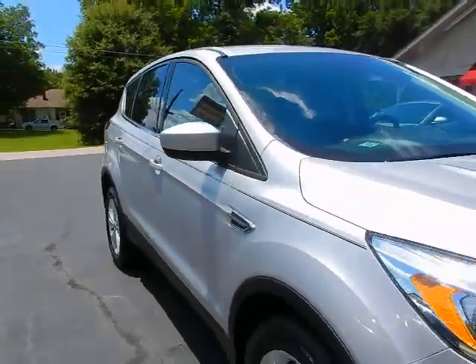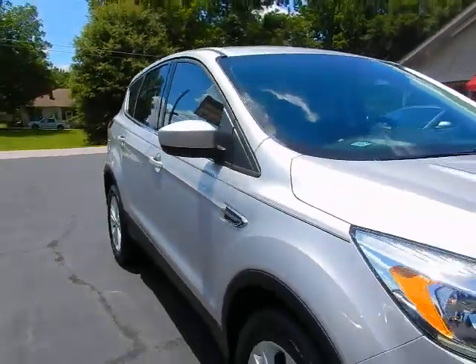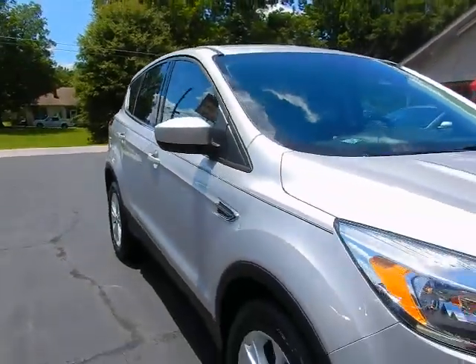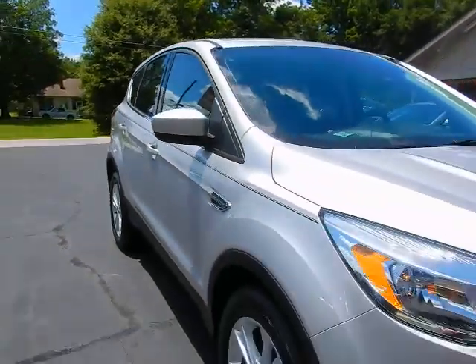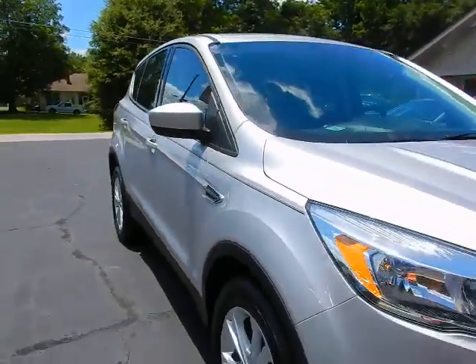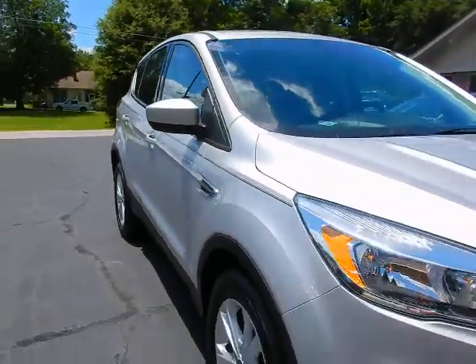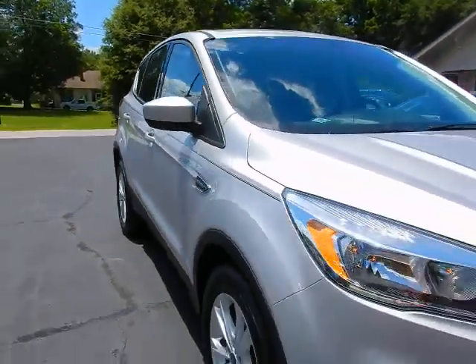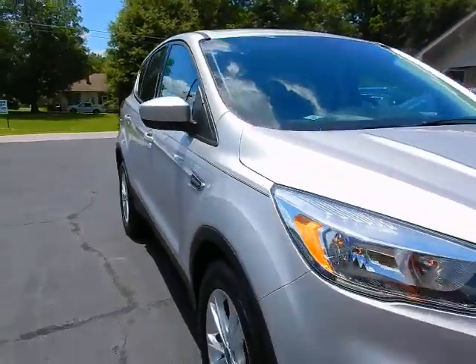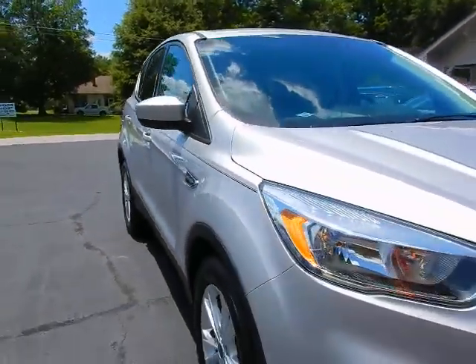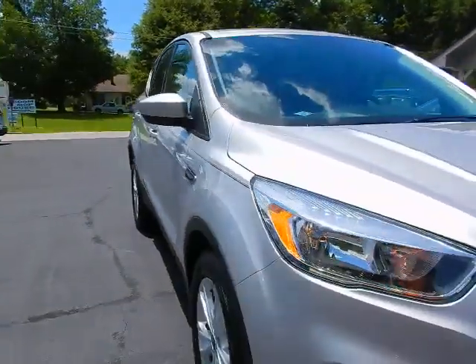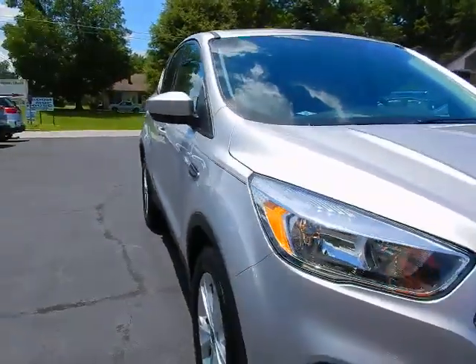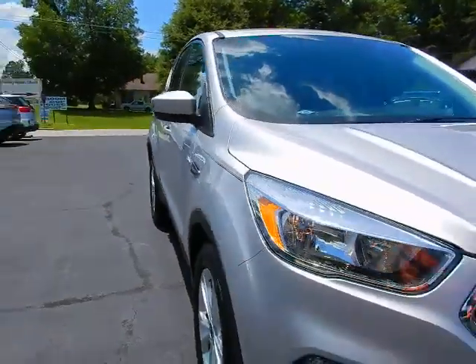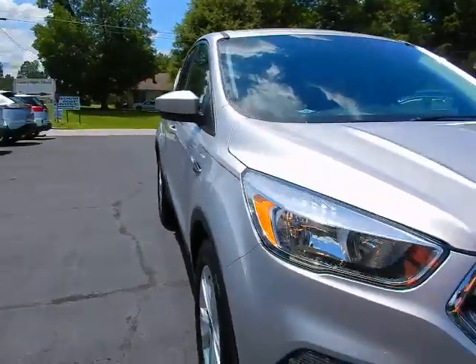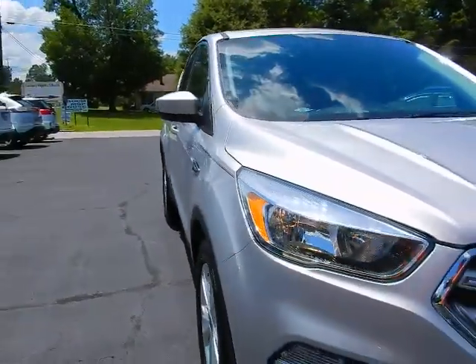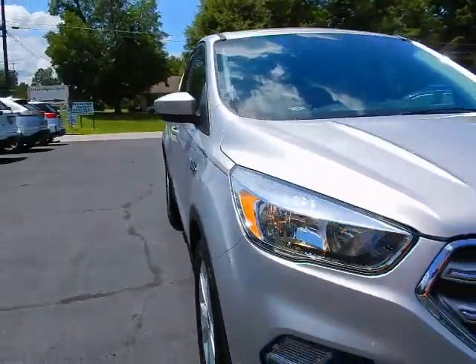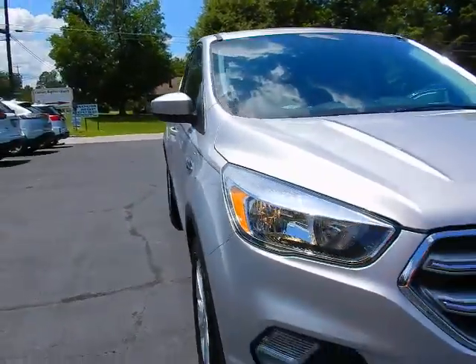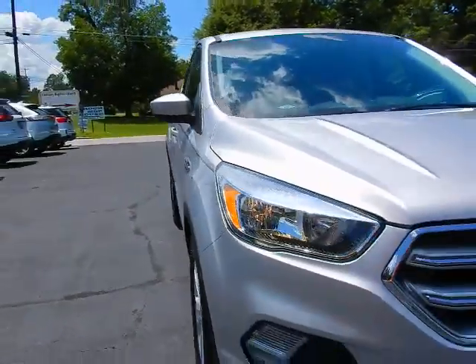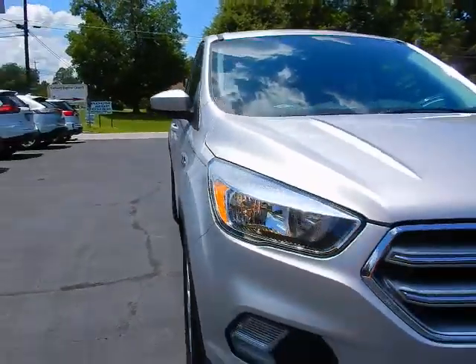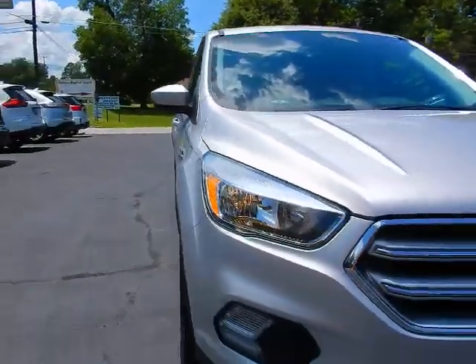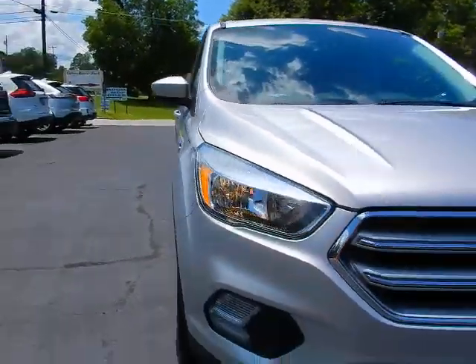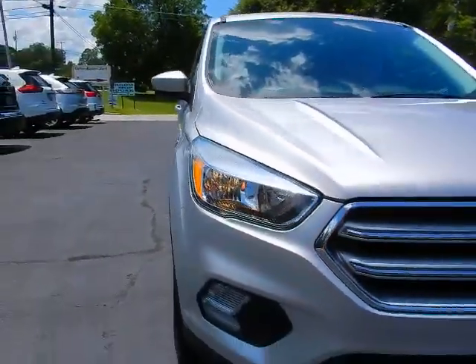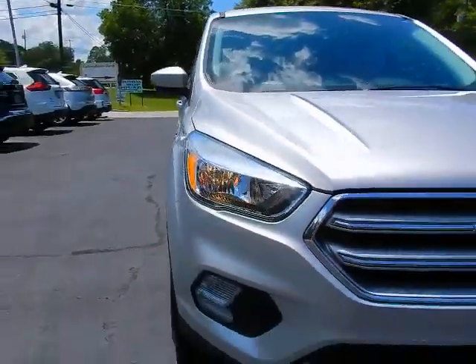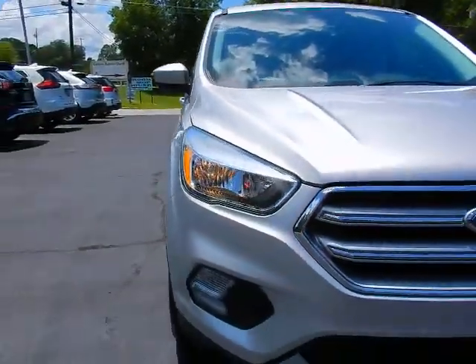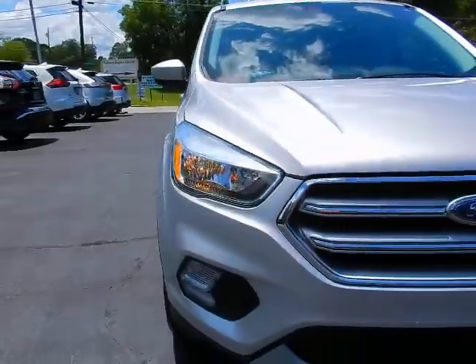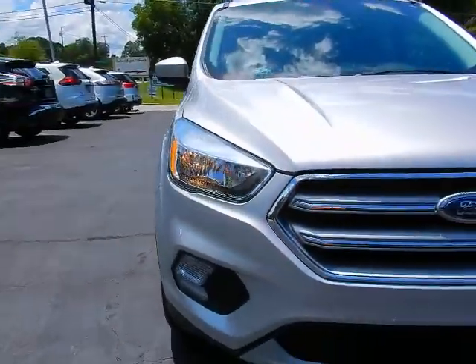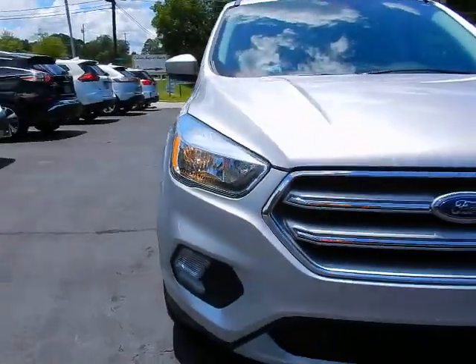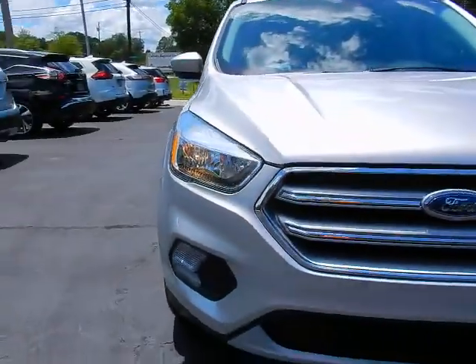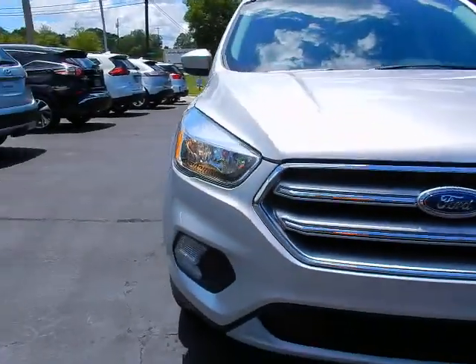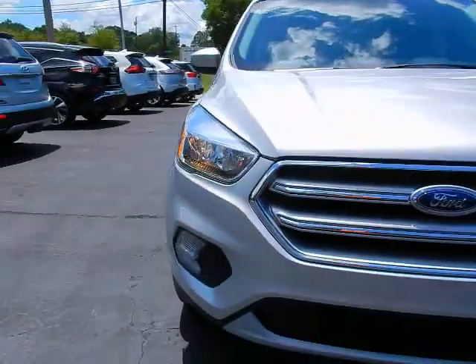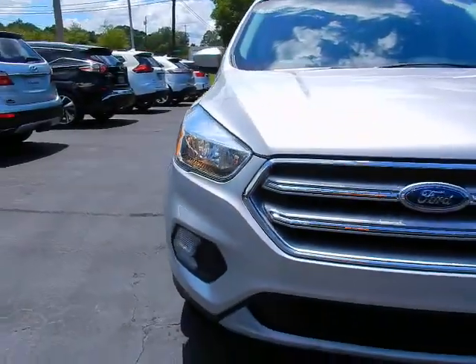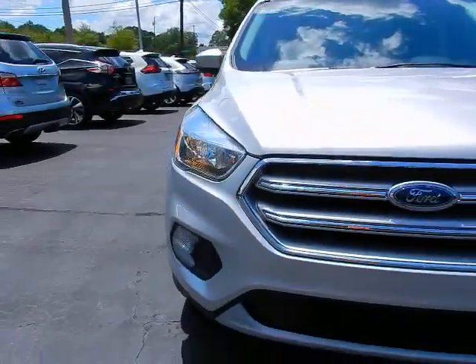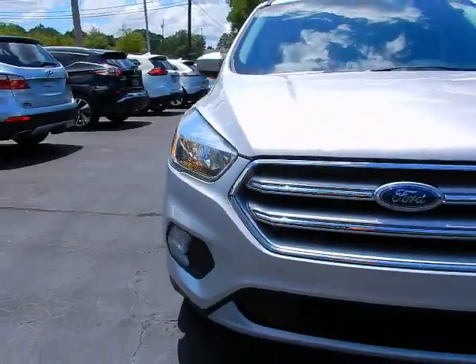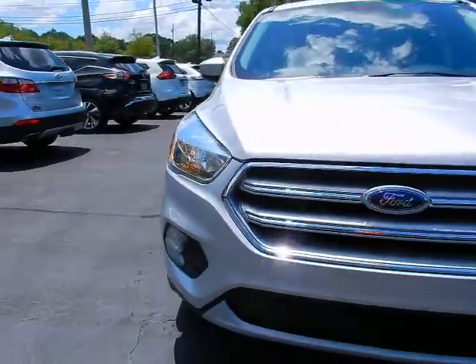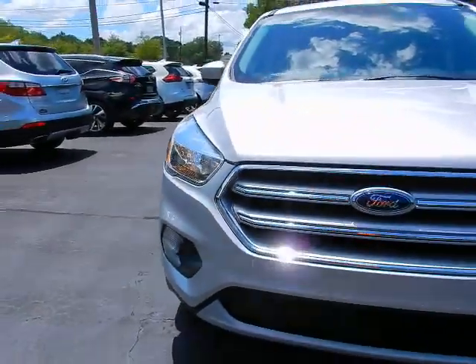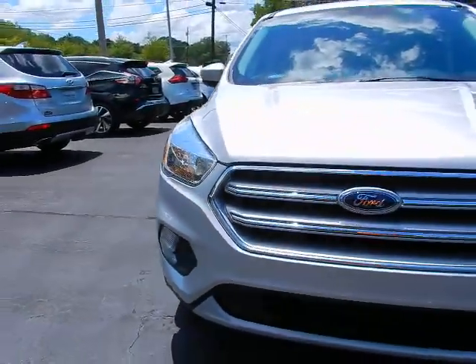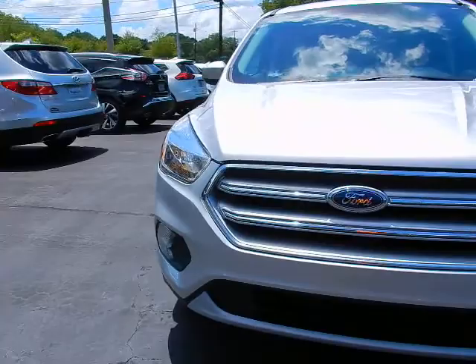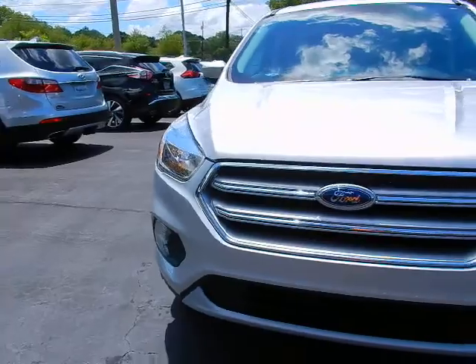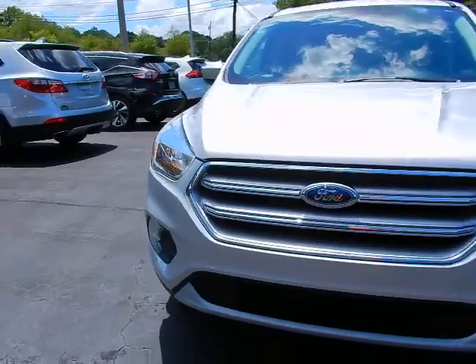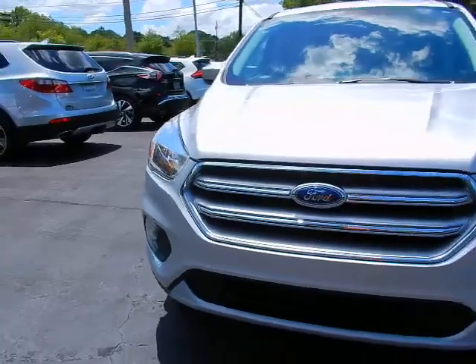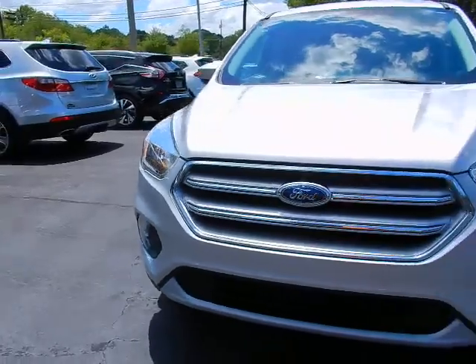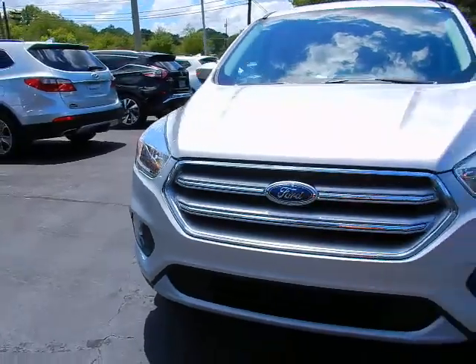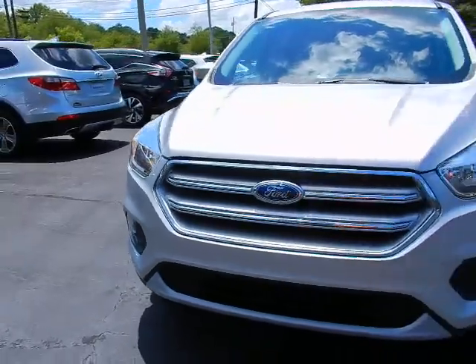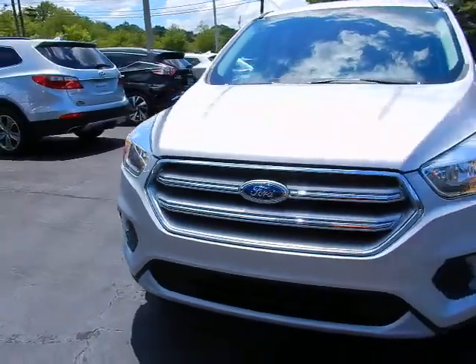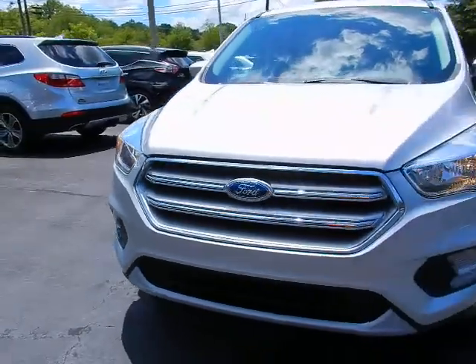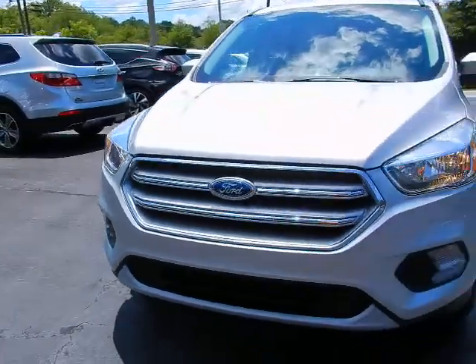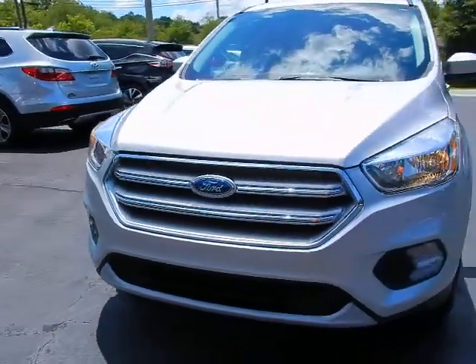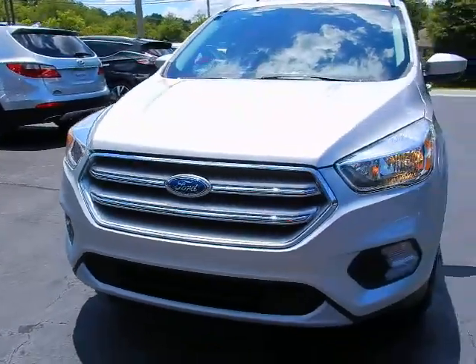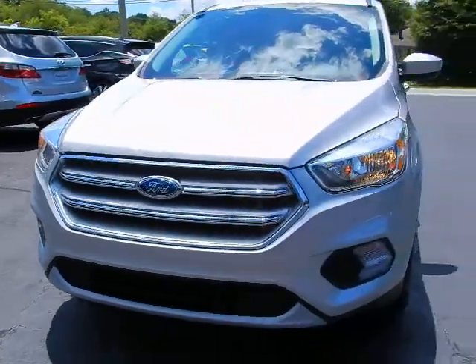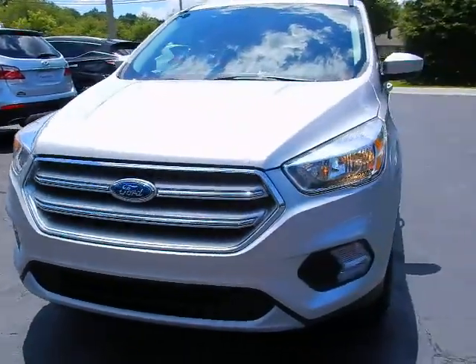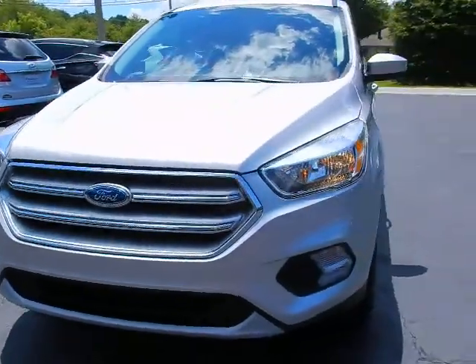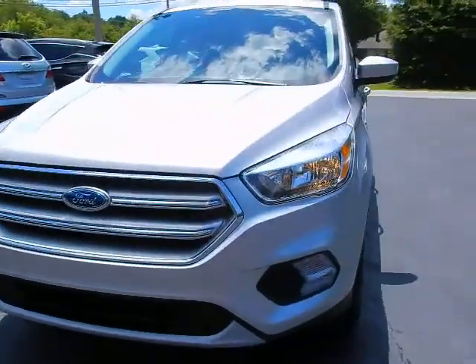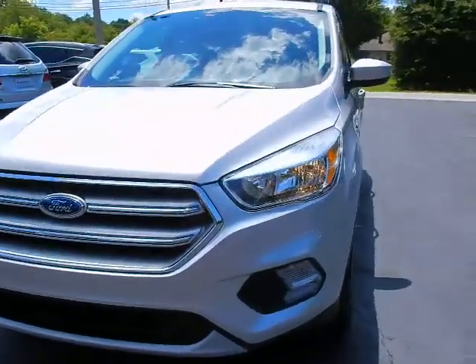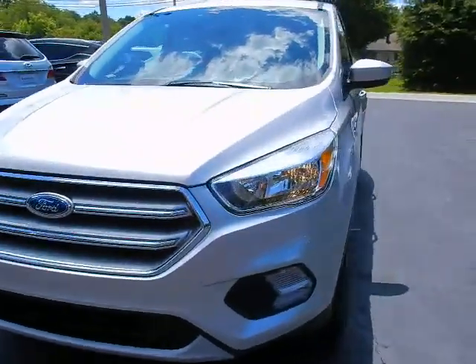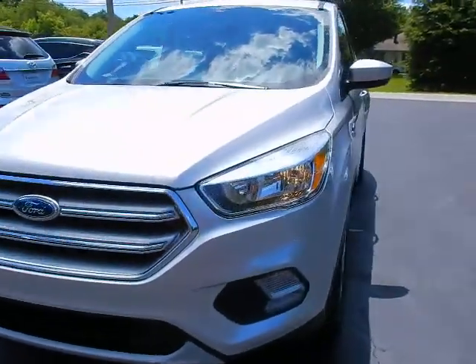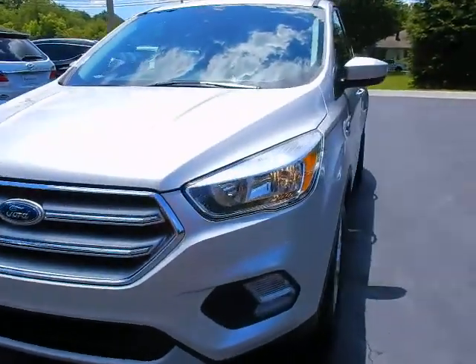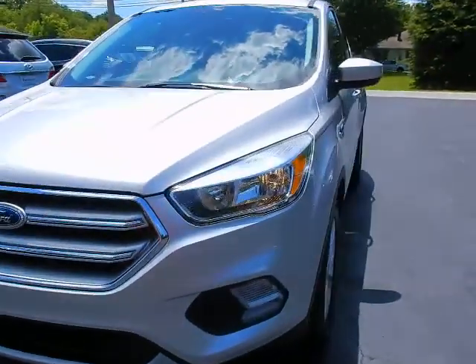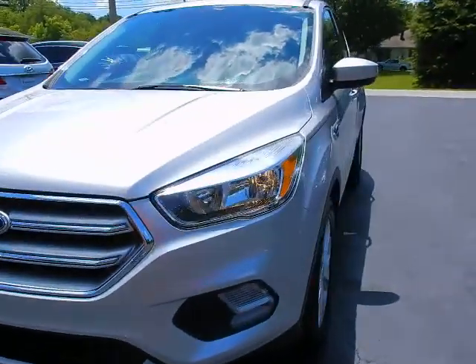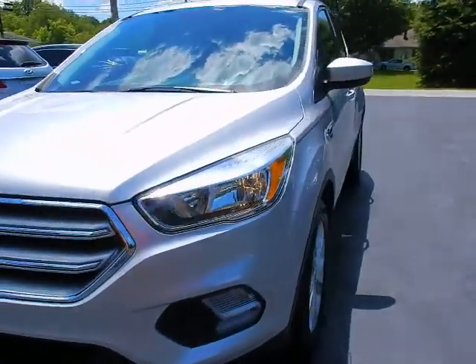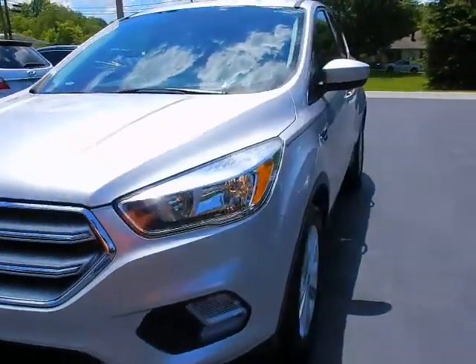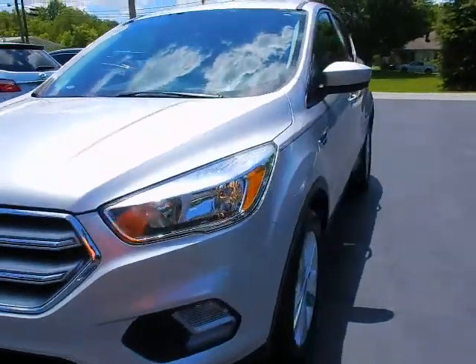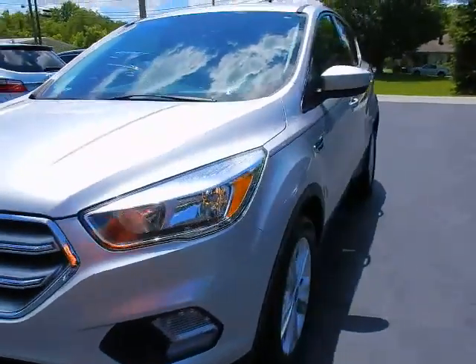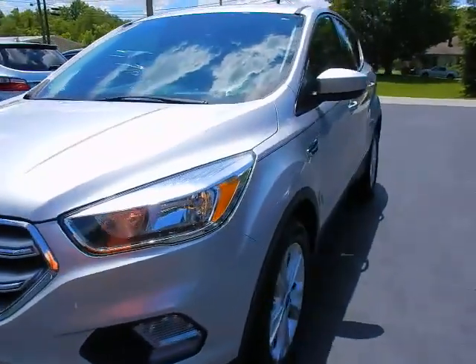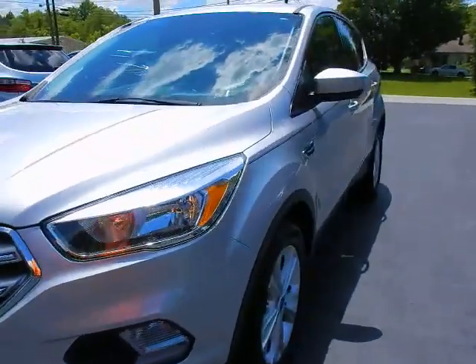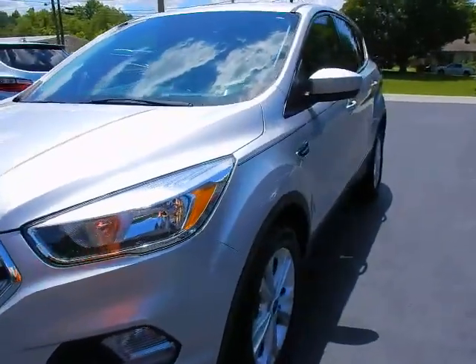Around front — very pretty, very clean. Daytime running lights.